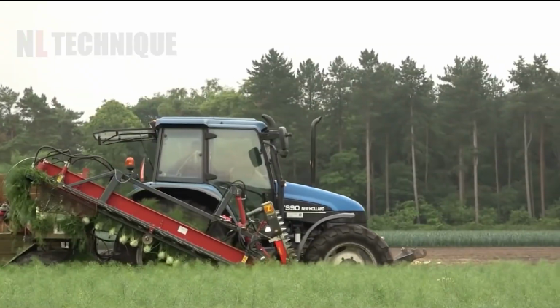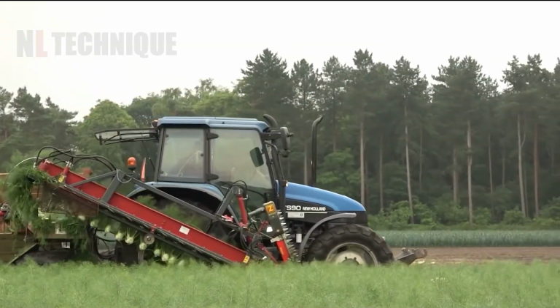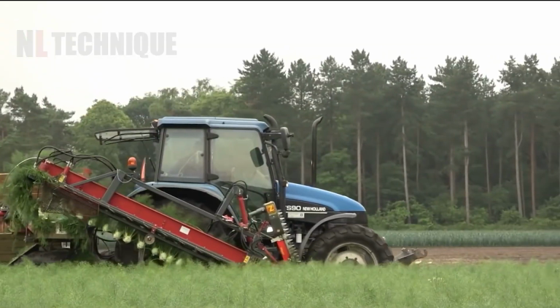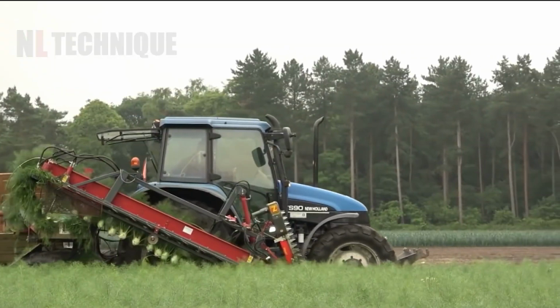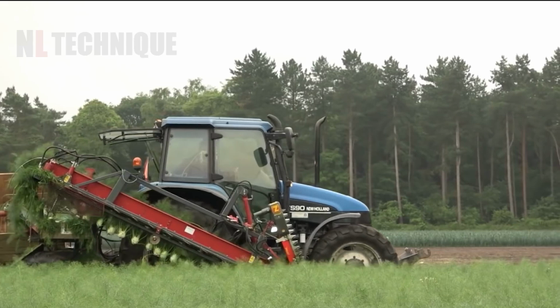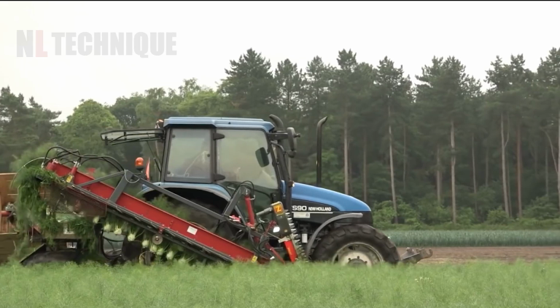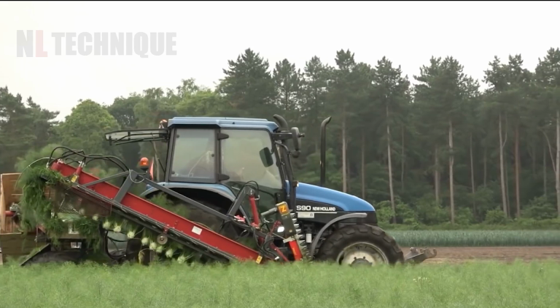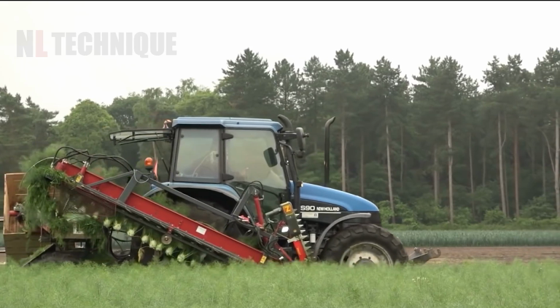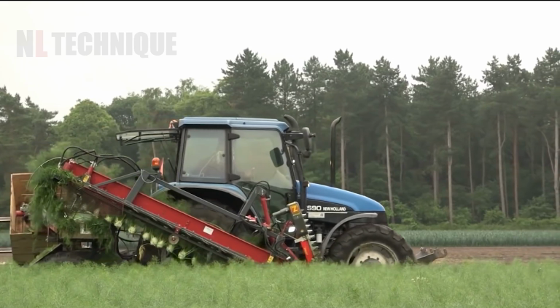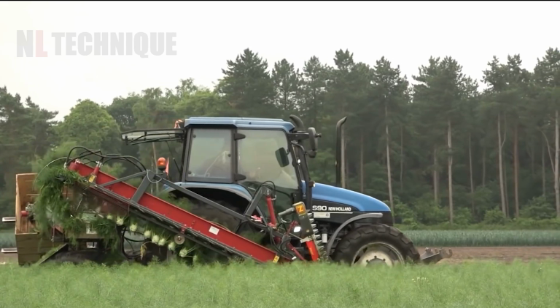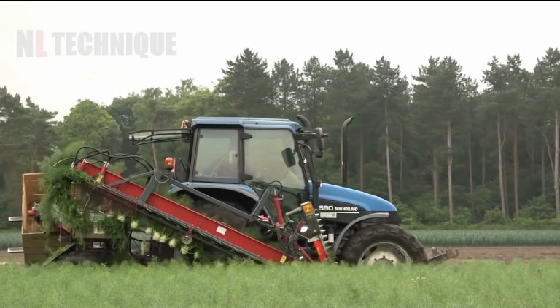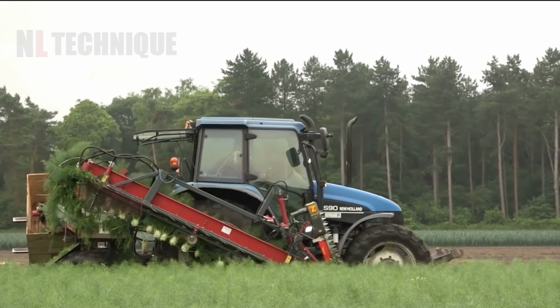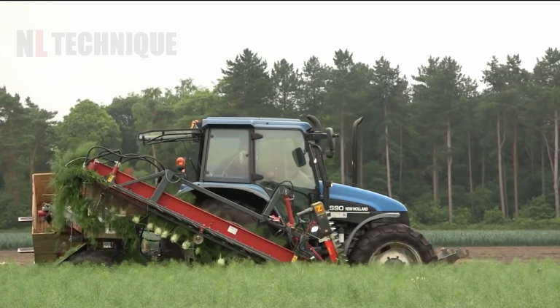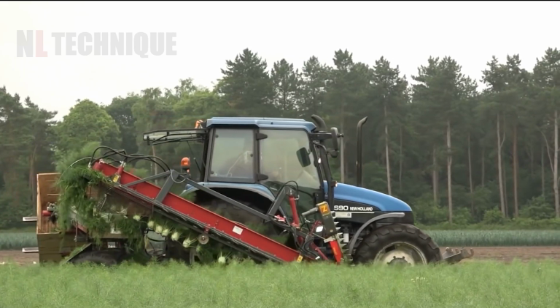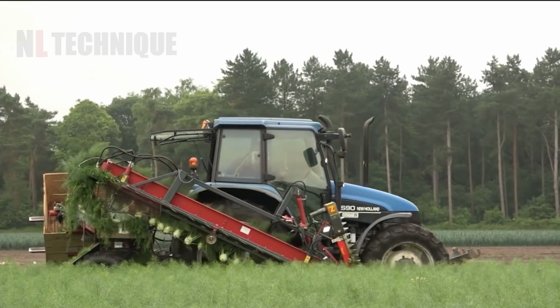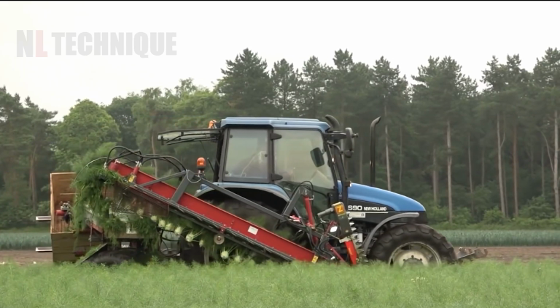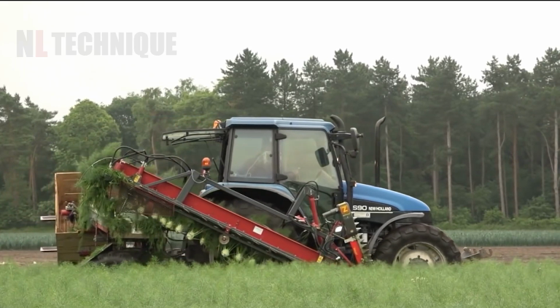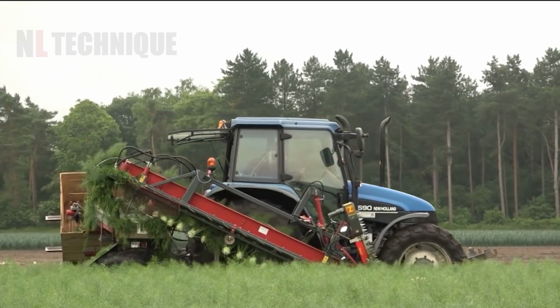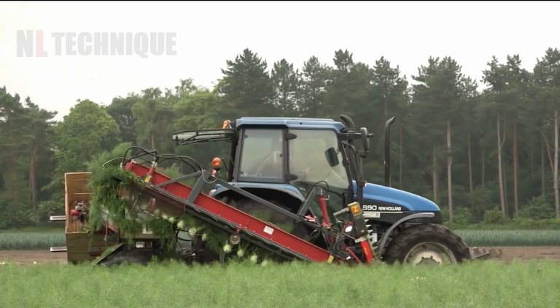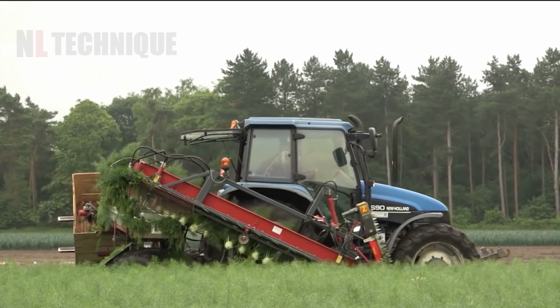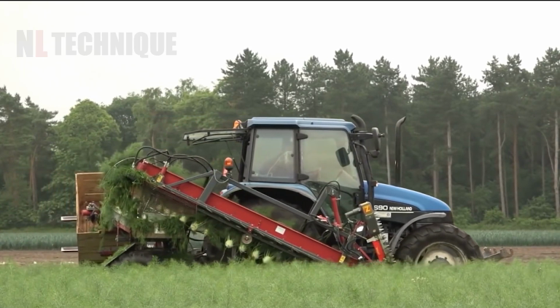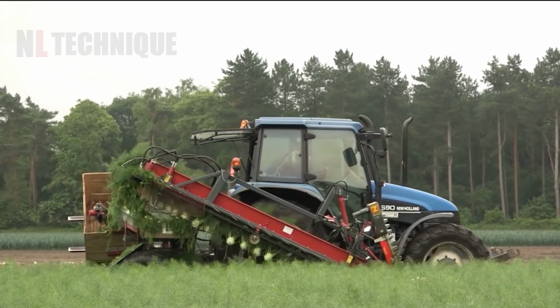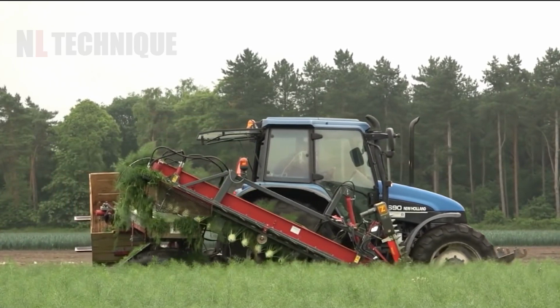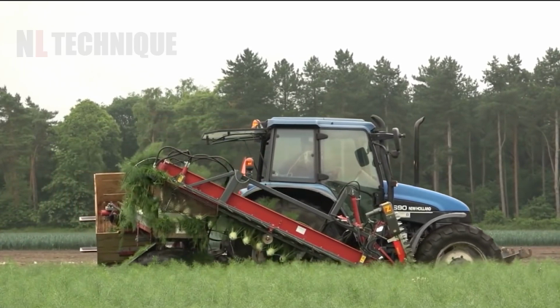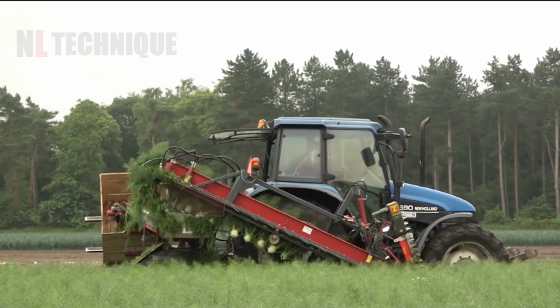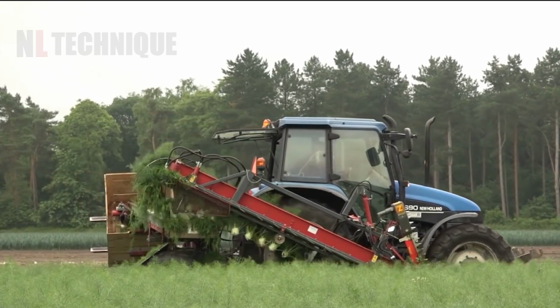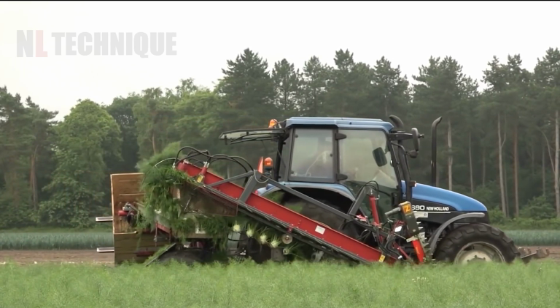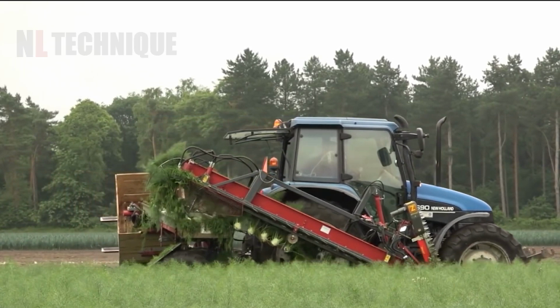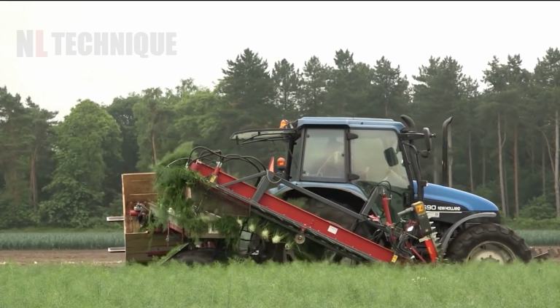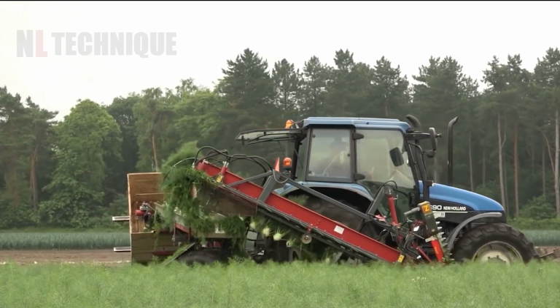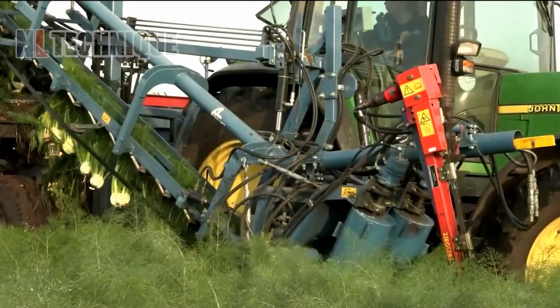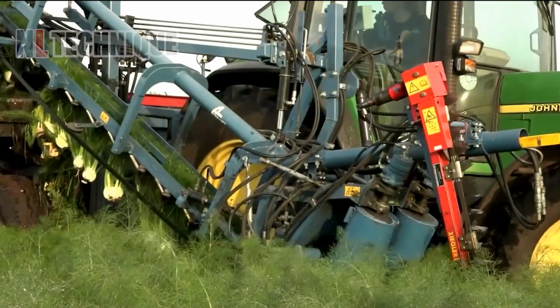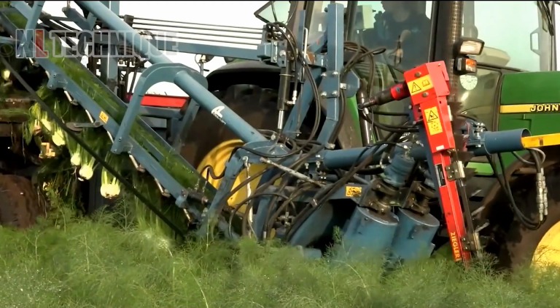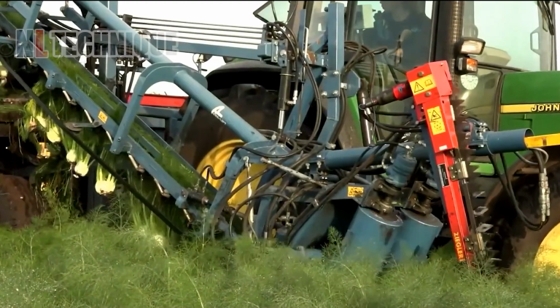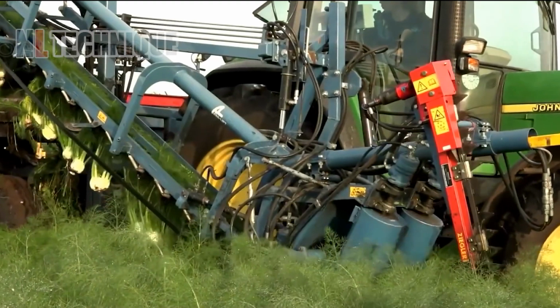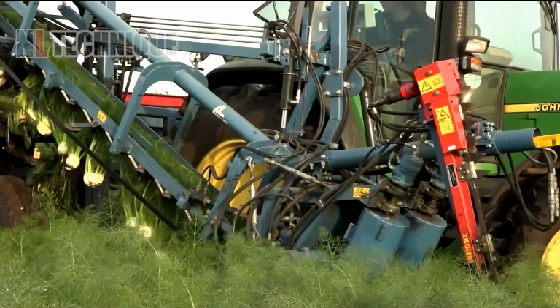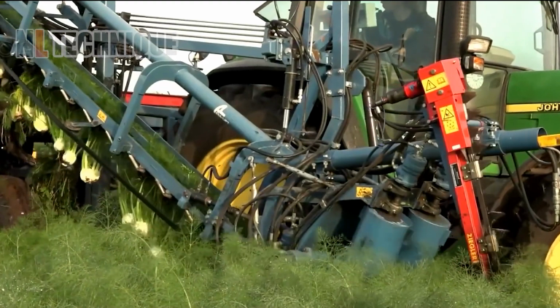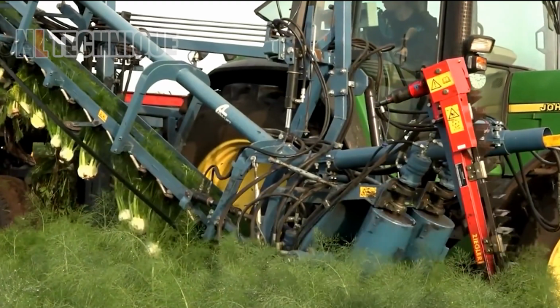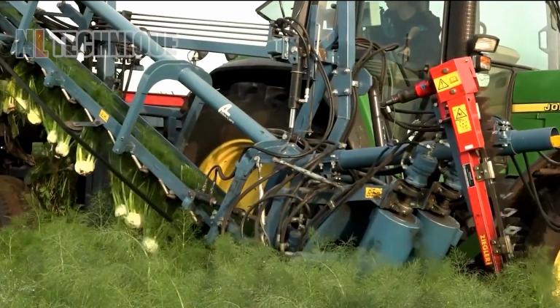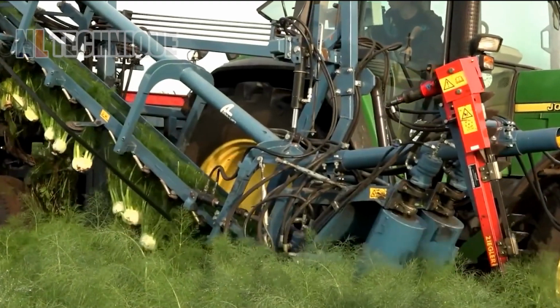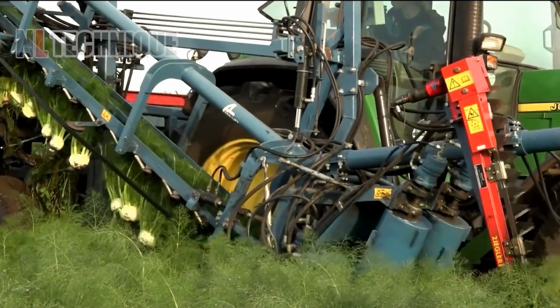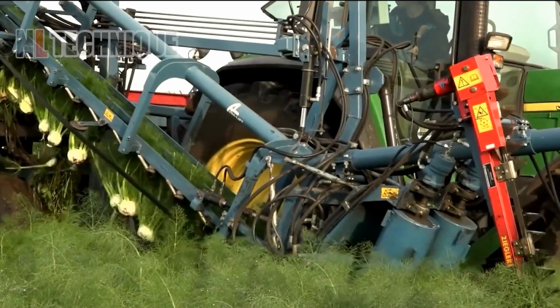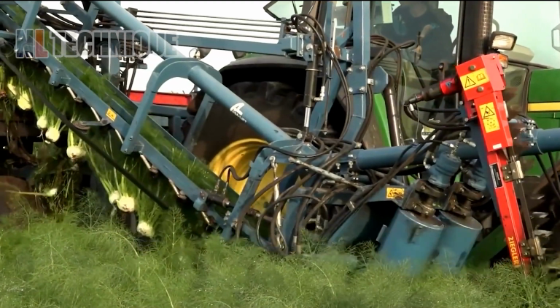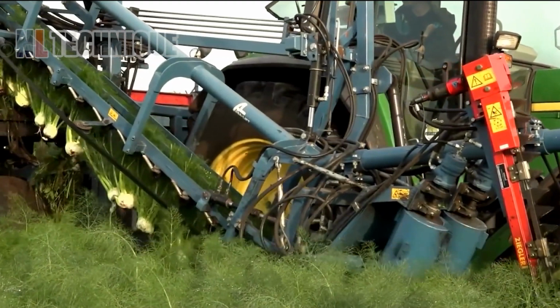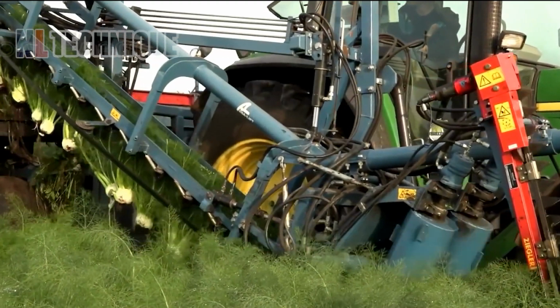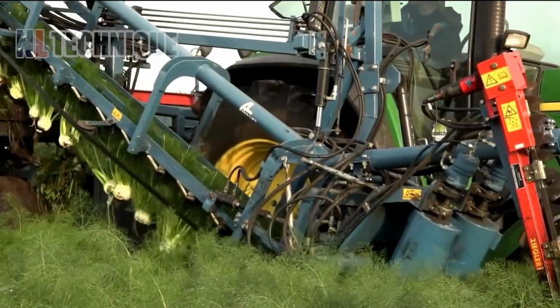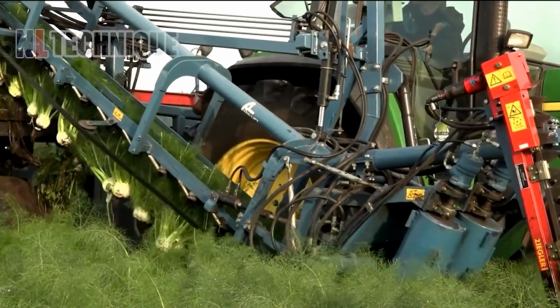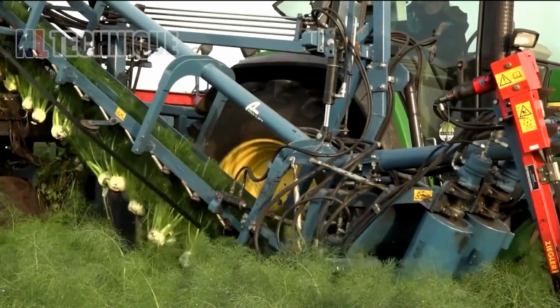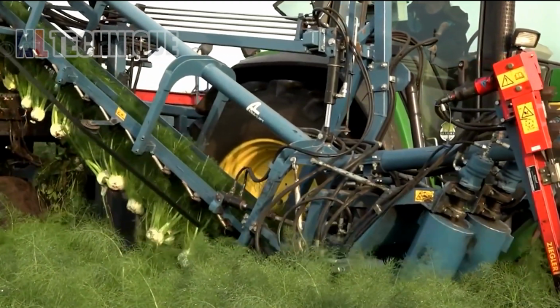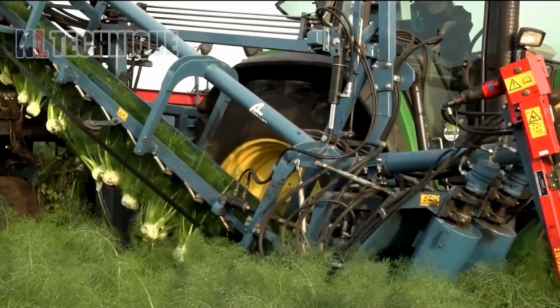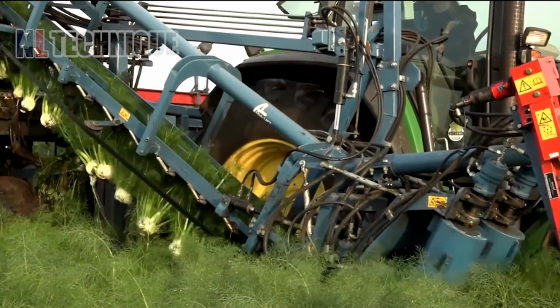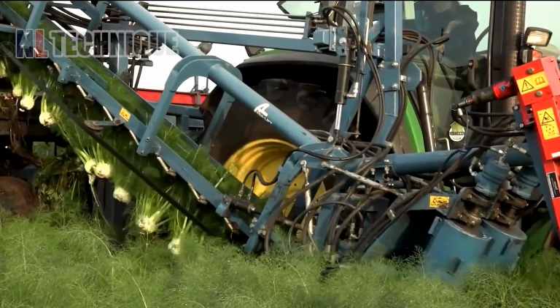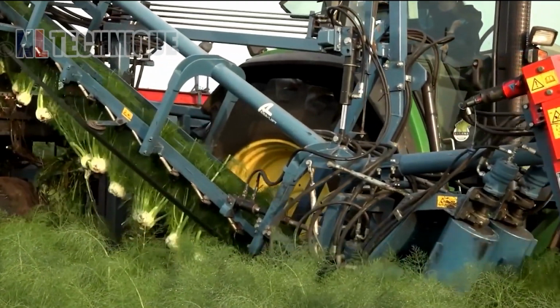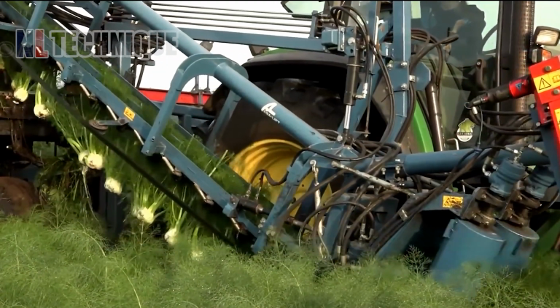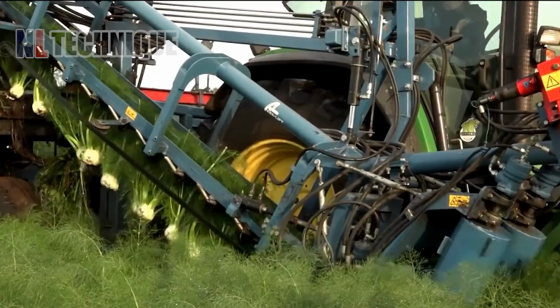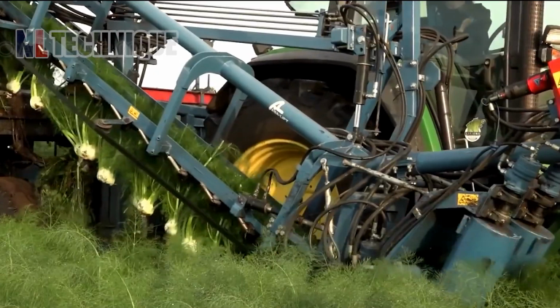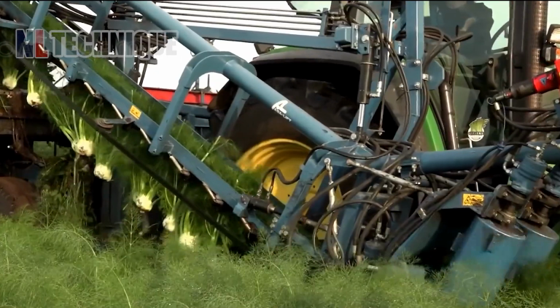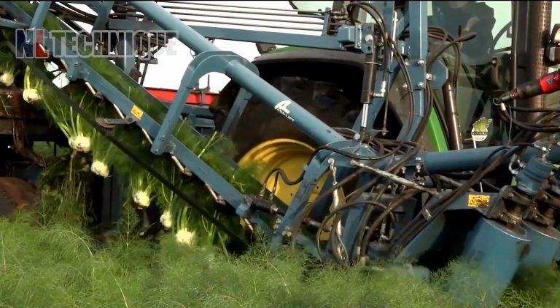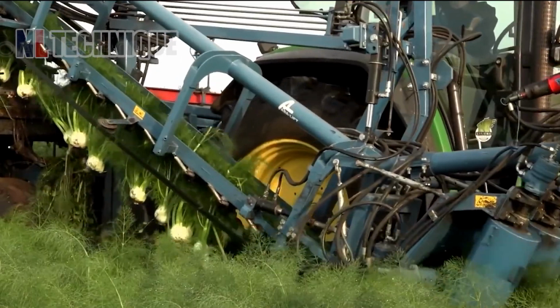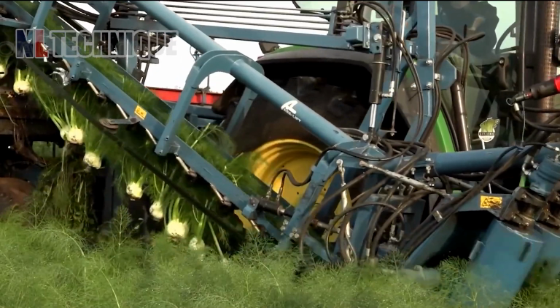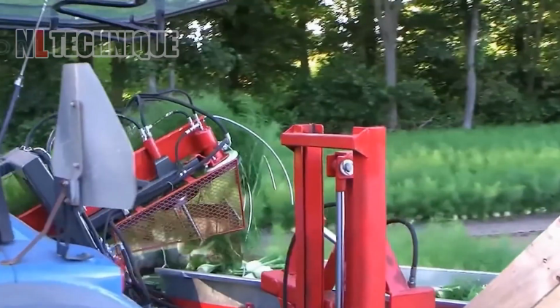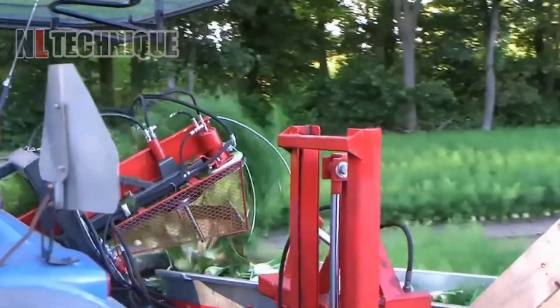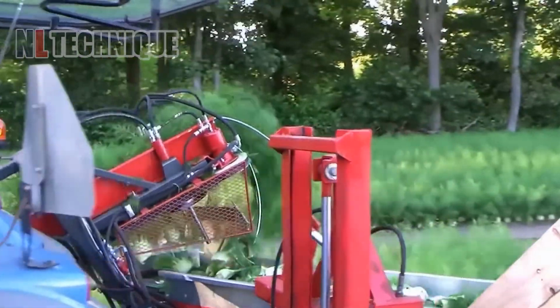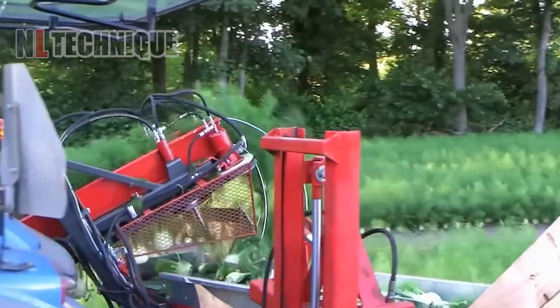Fennel bulbs are grown in rows, so the harvesting time became easier by using a New Holland TS-90 harvester.